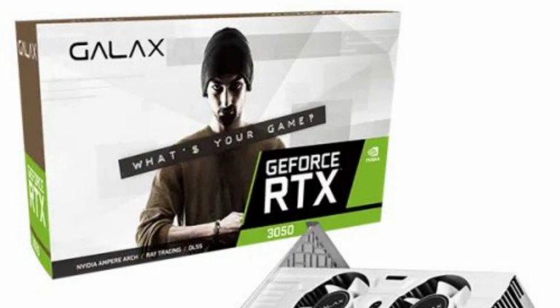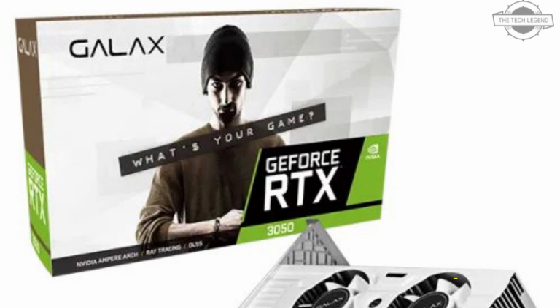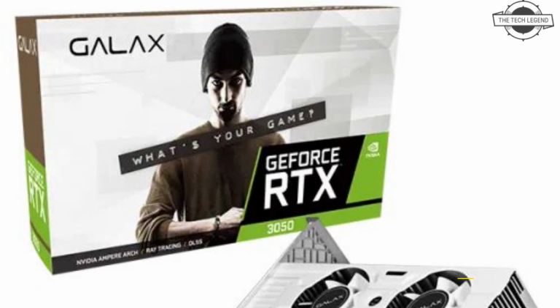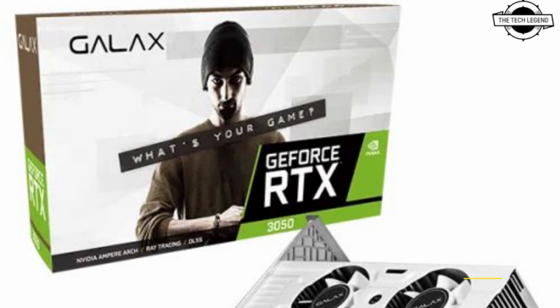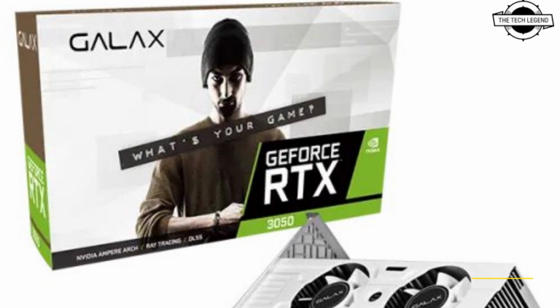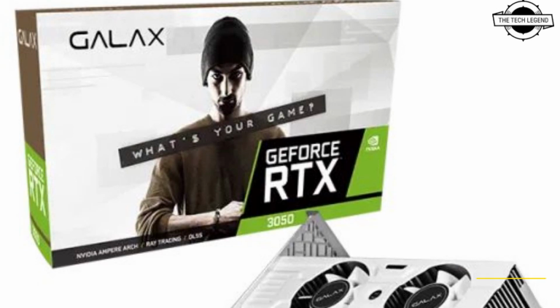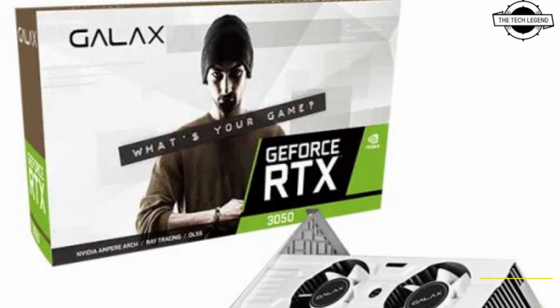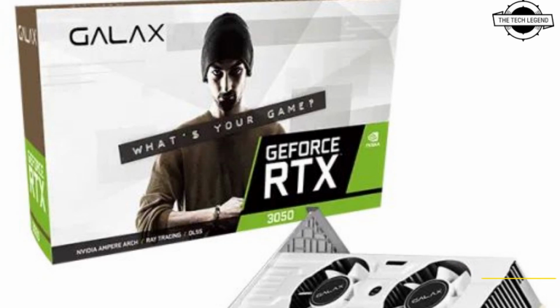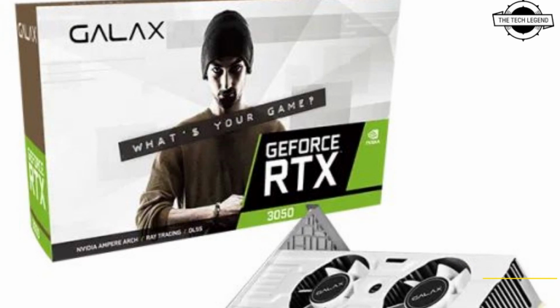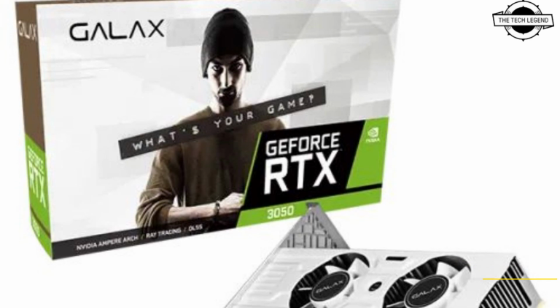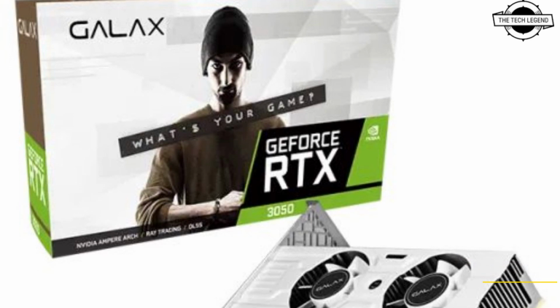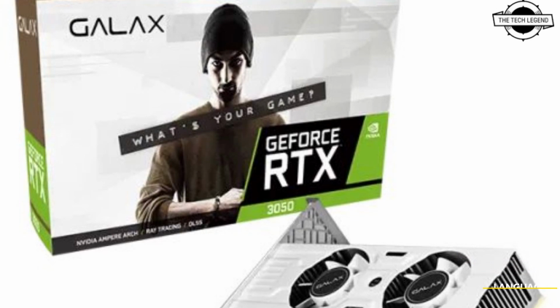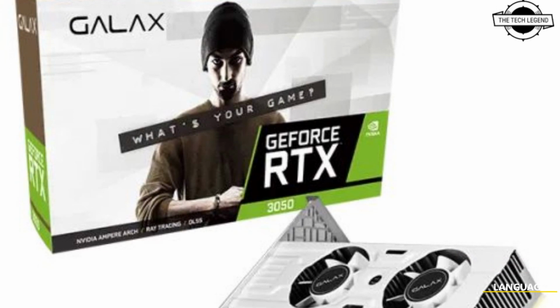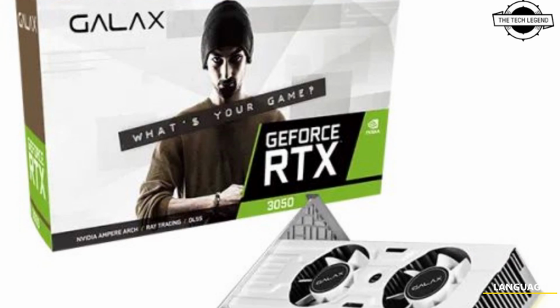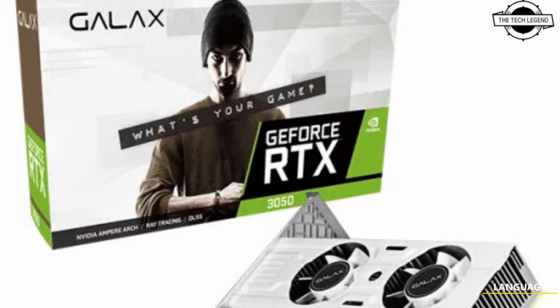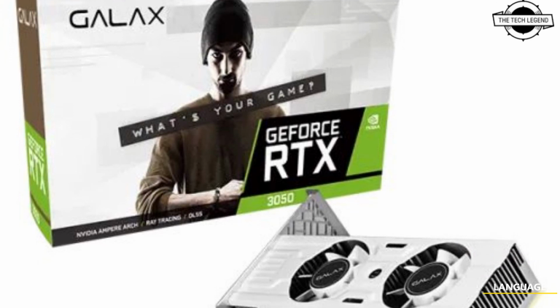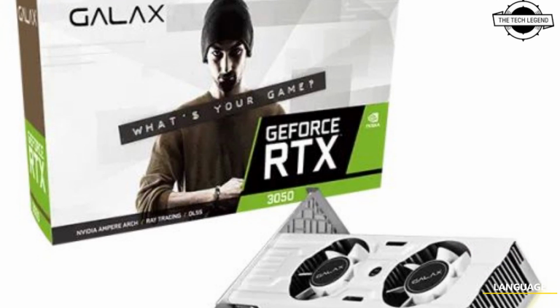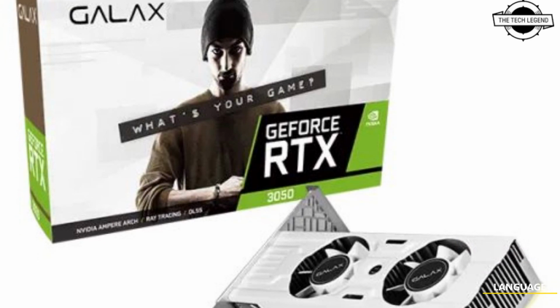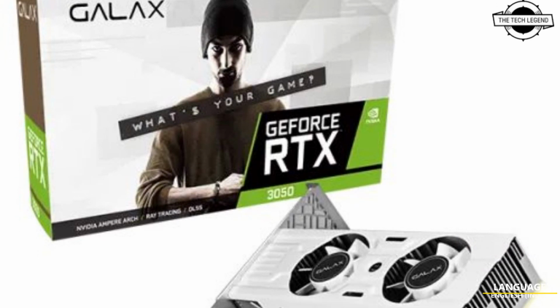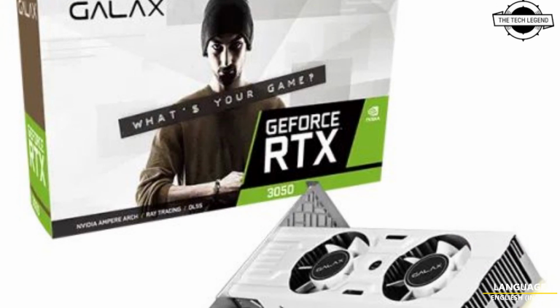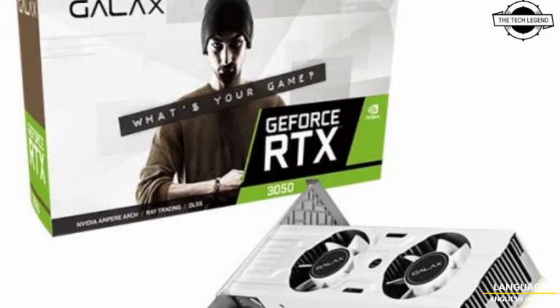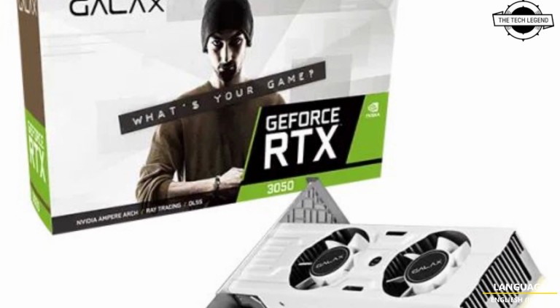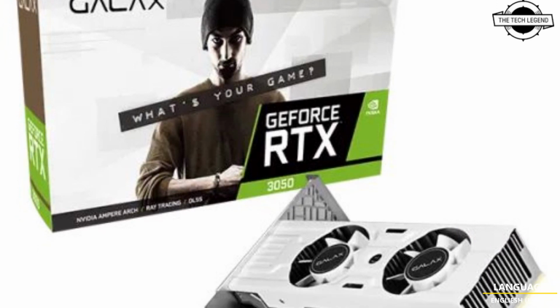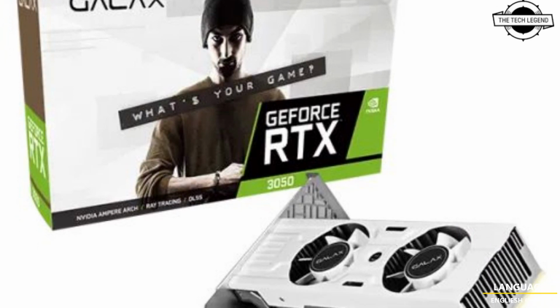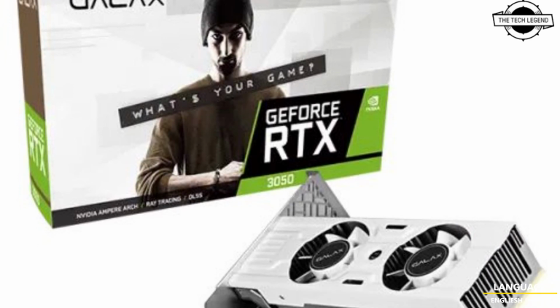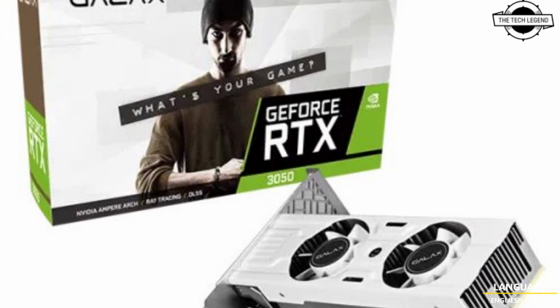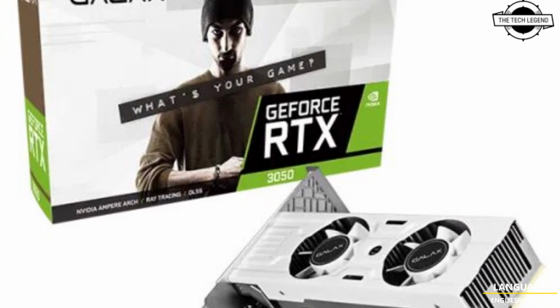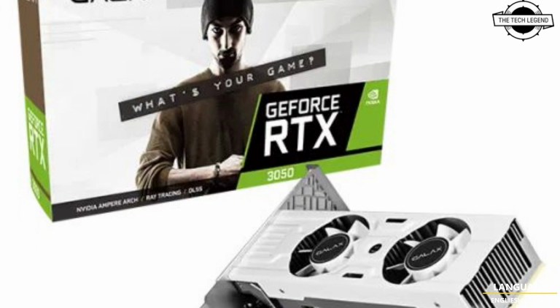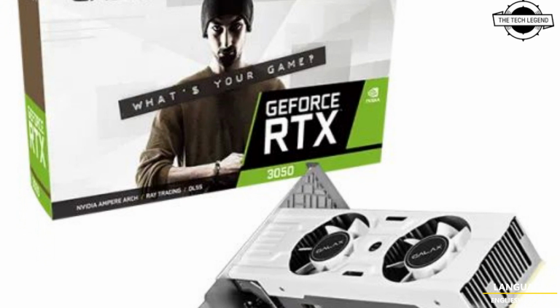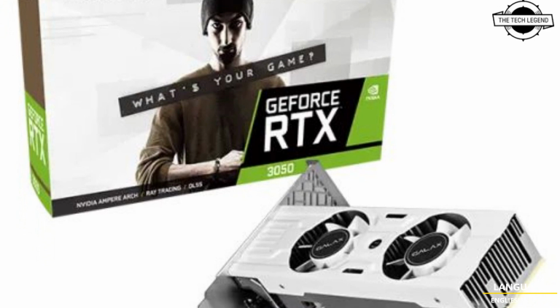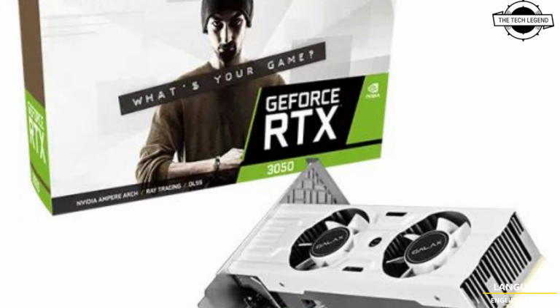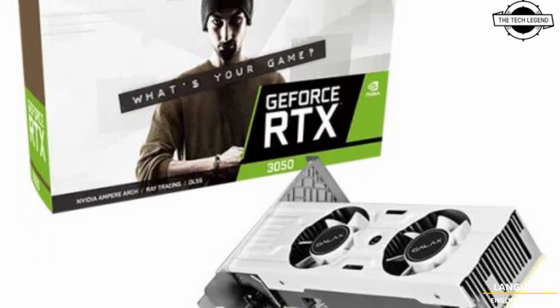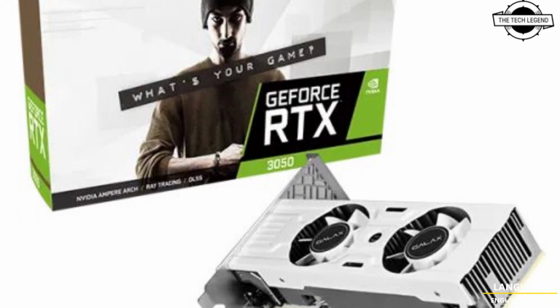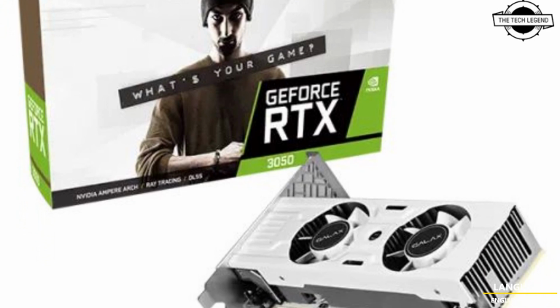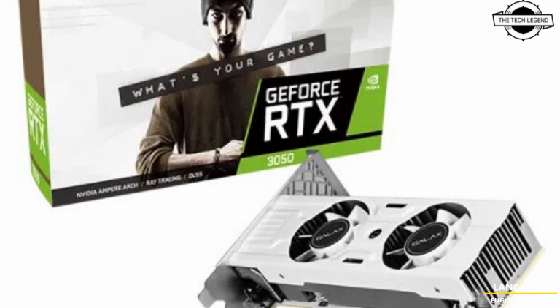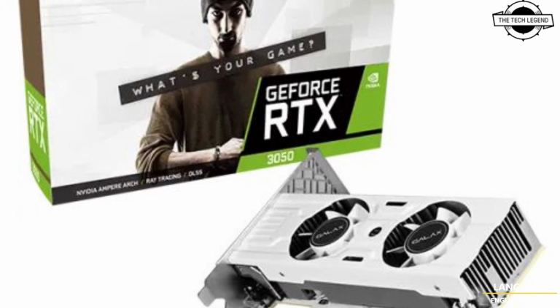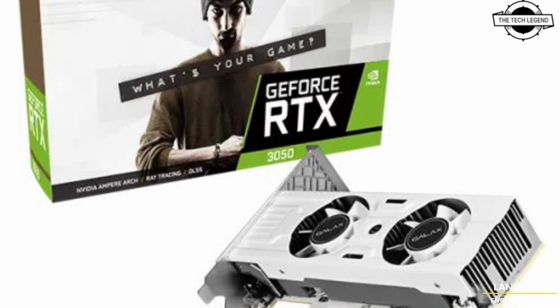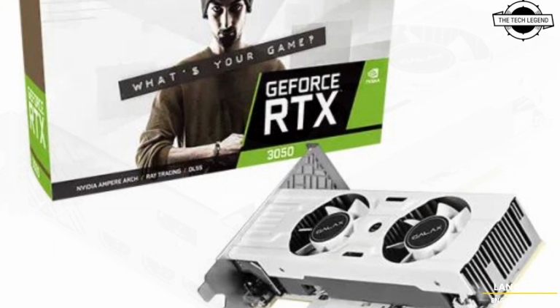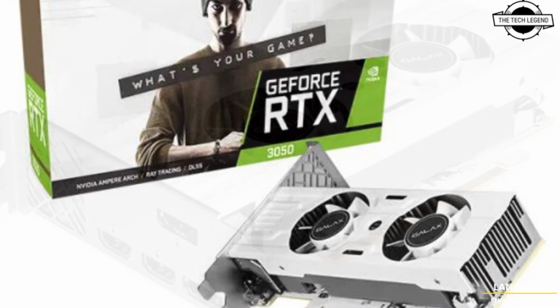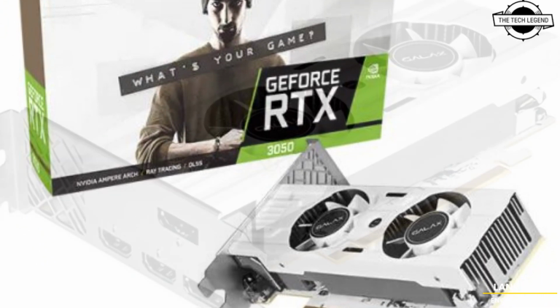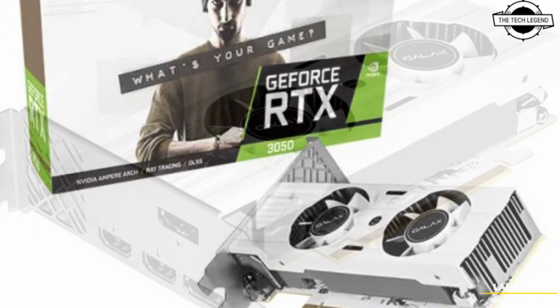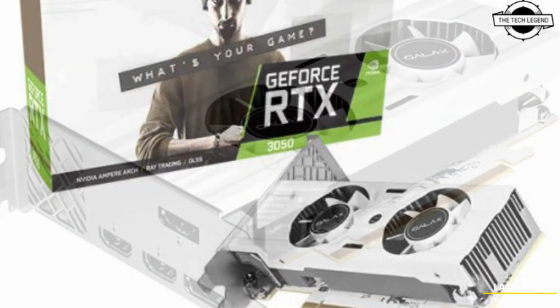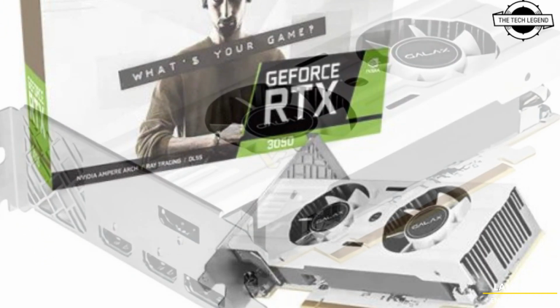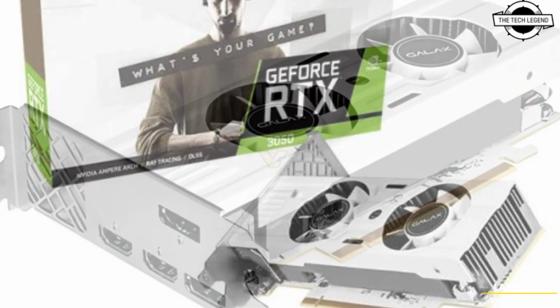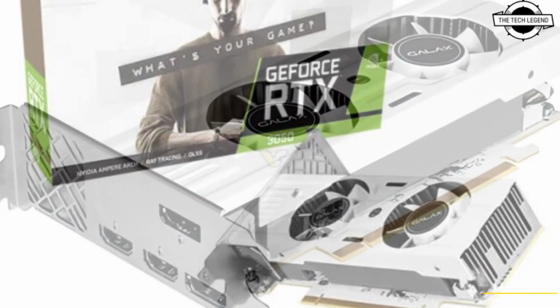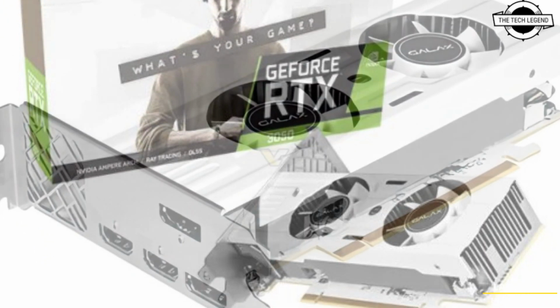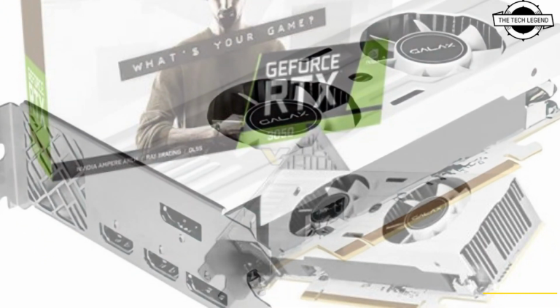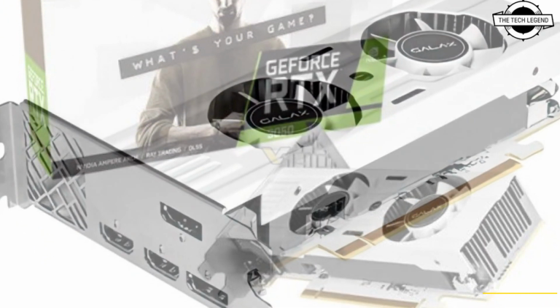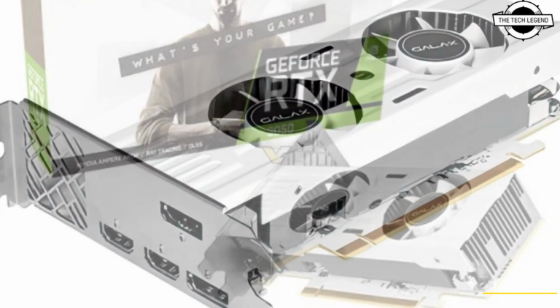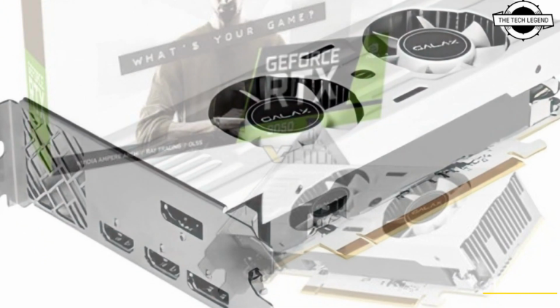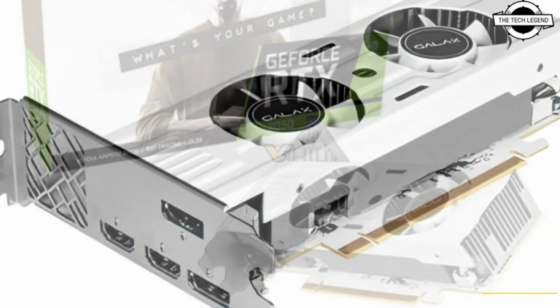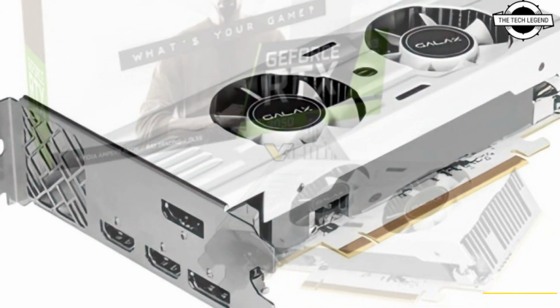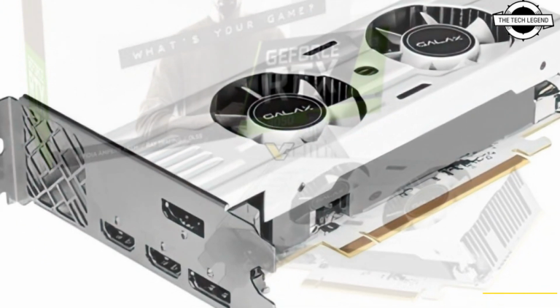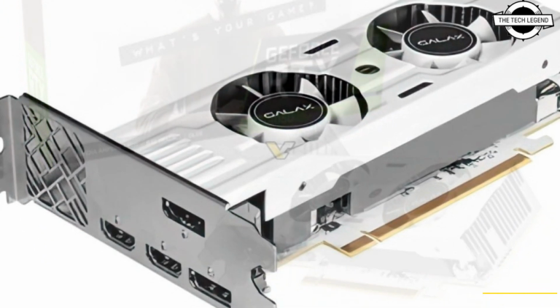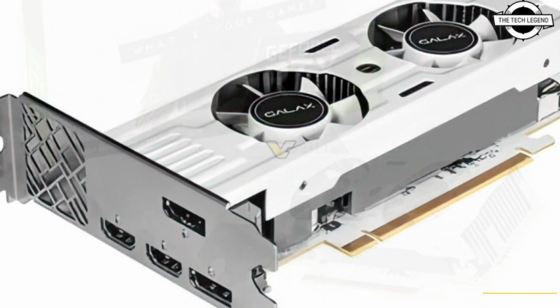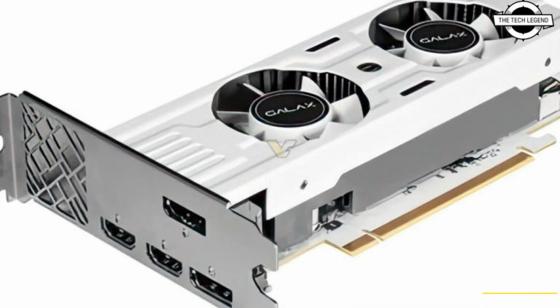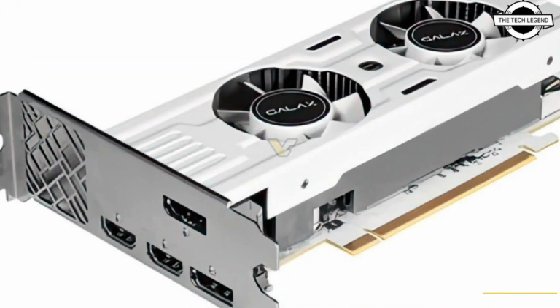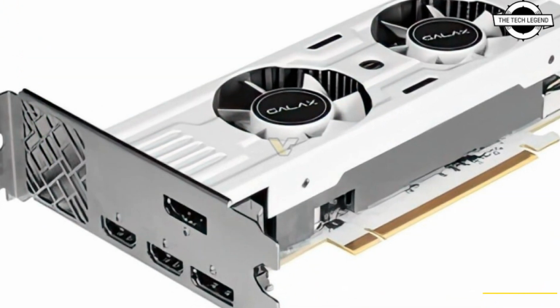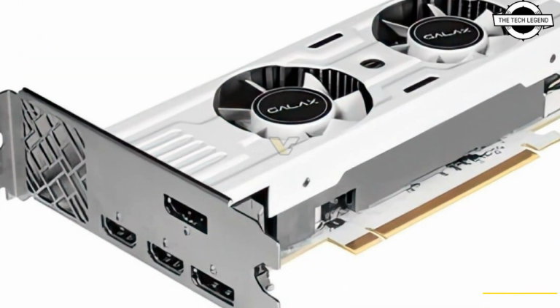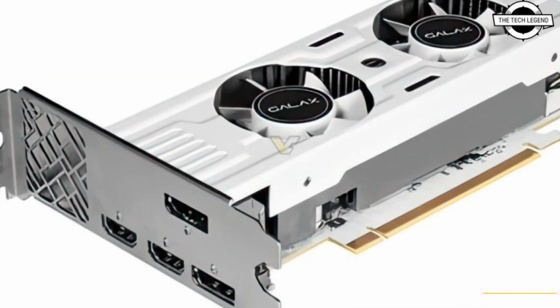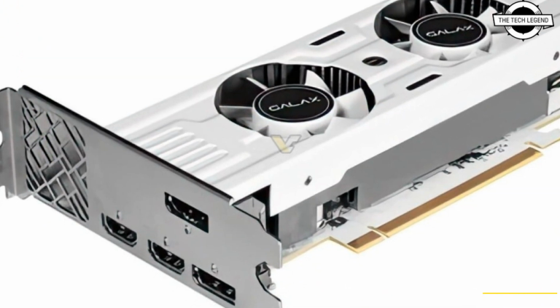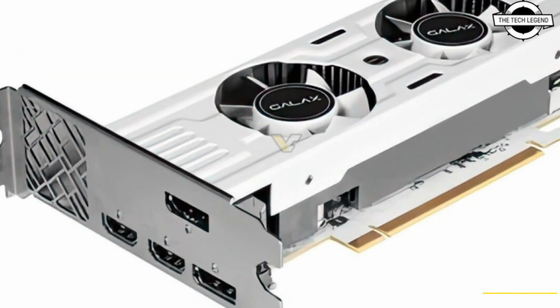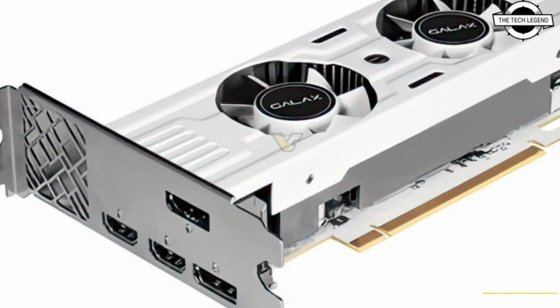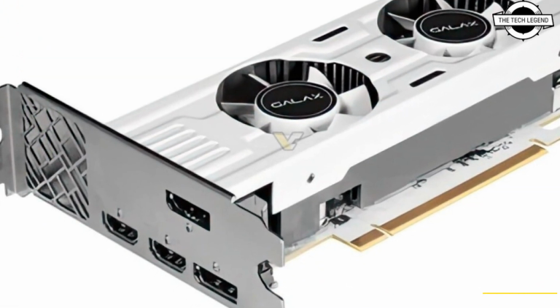Hello friends, welcome to the TechLizant channel. So friends, today I want to talk about the Galaxy Z Force RTX 3050.